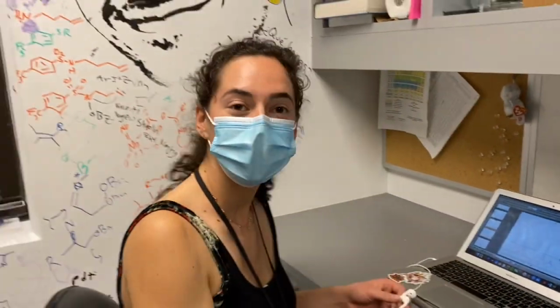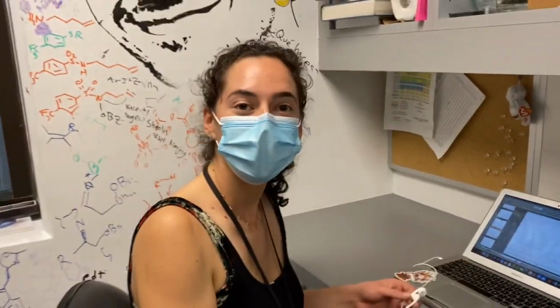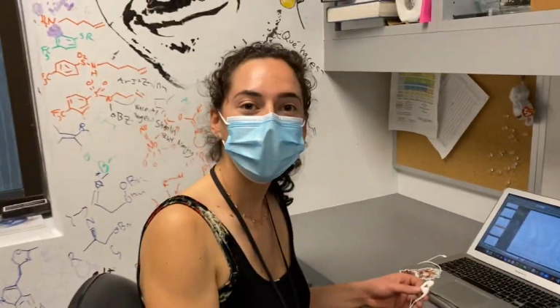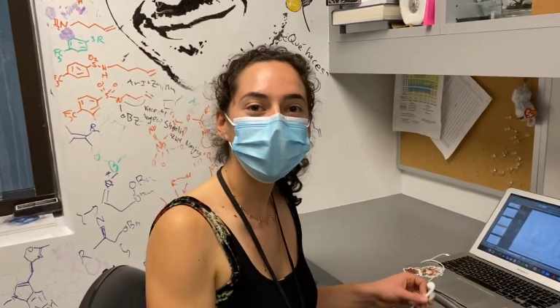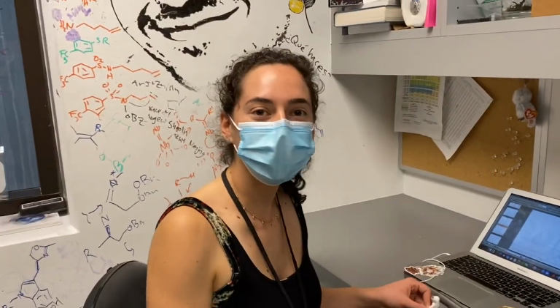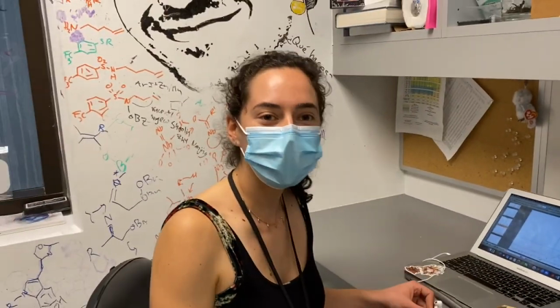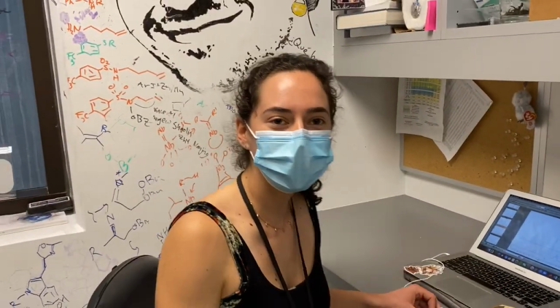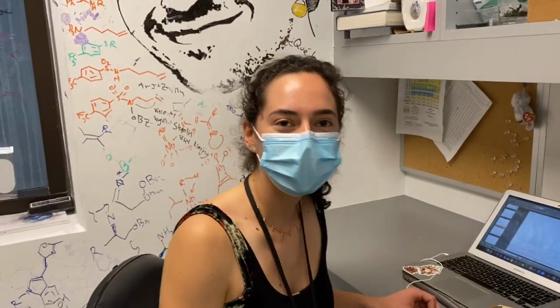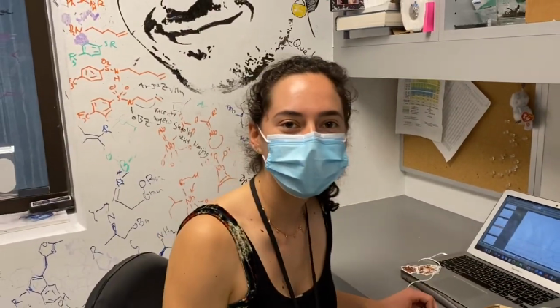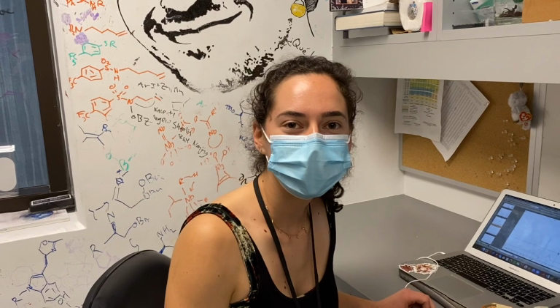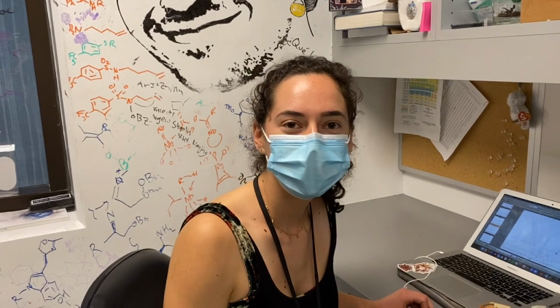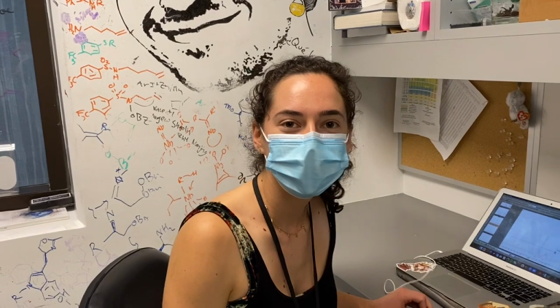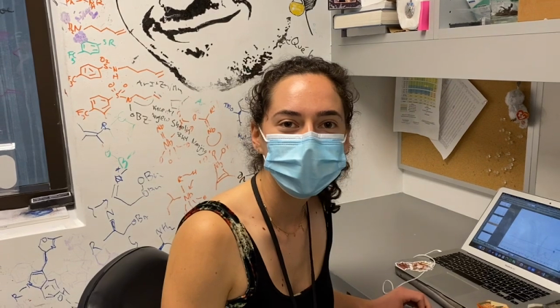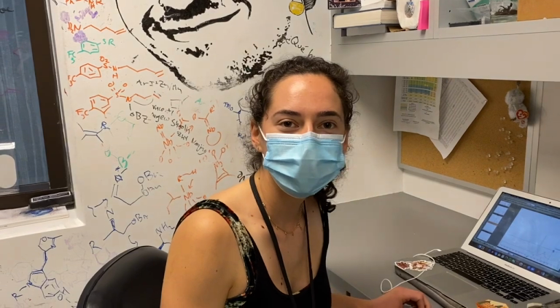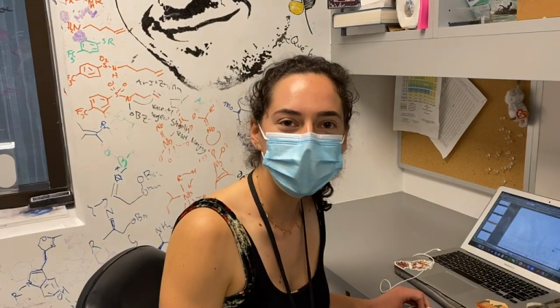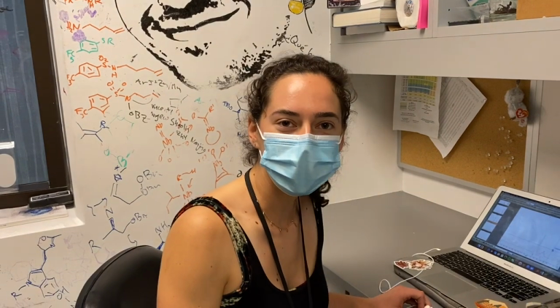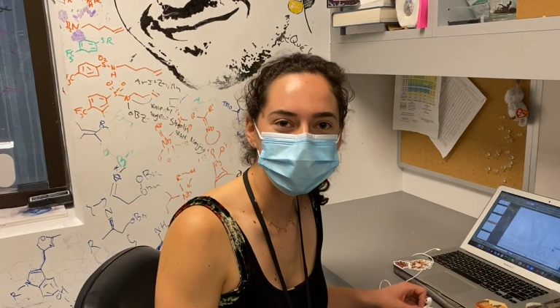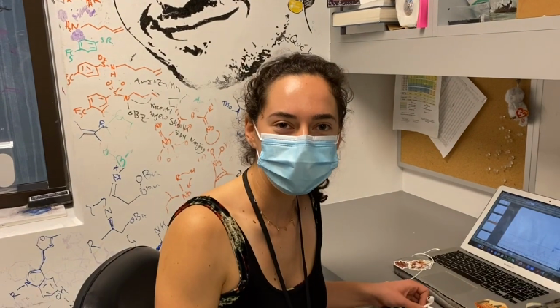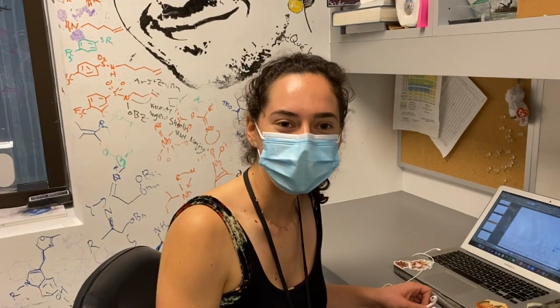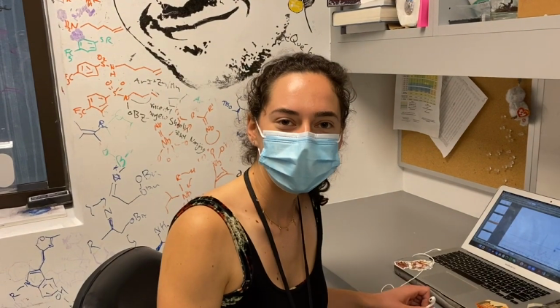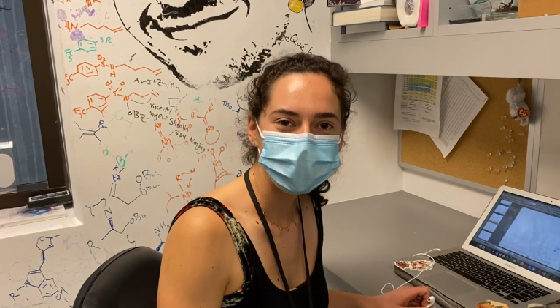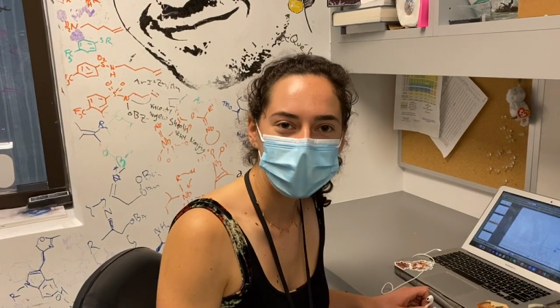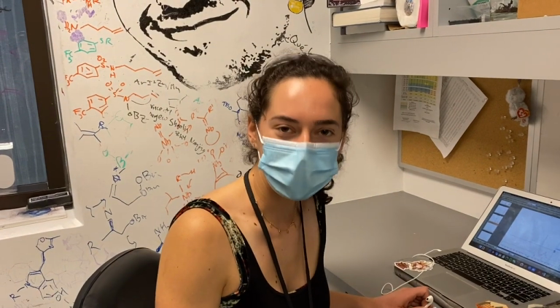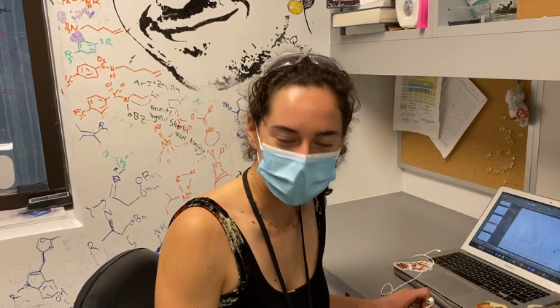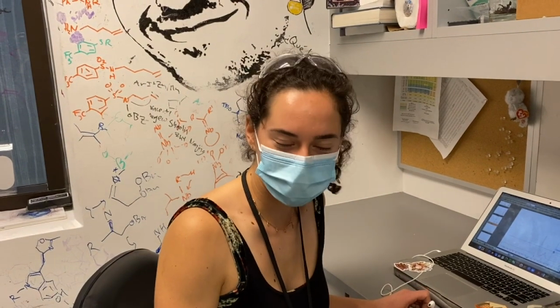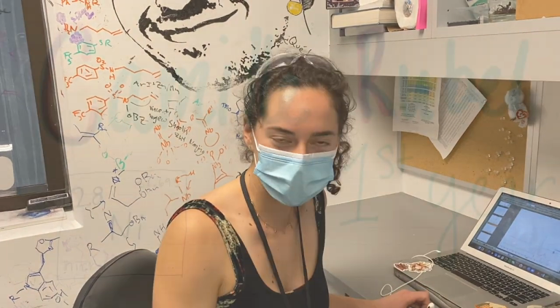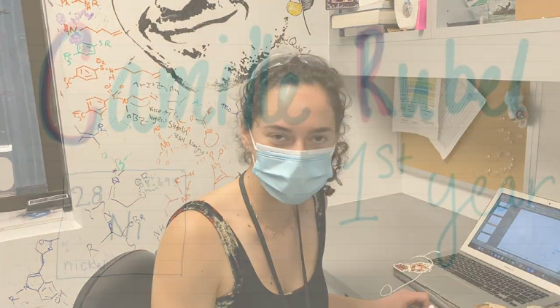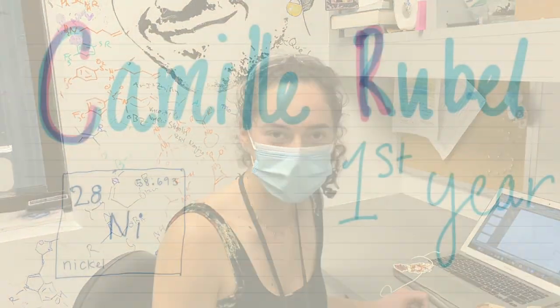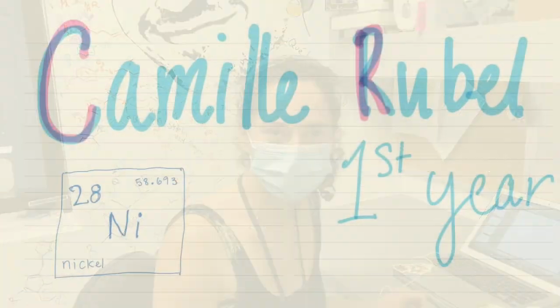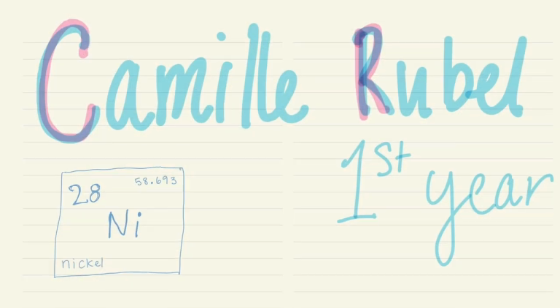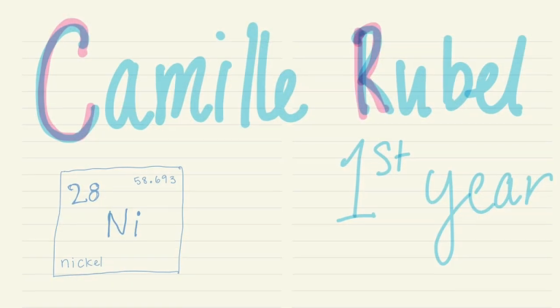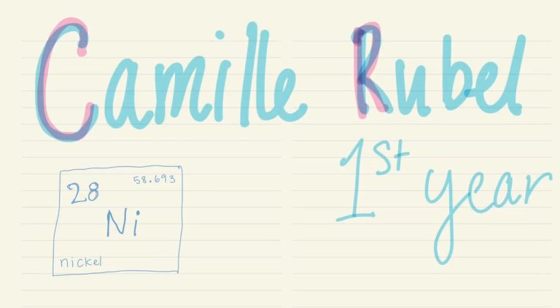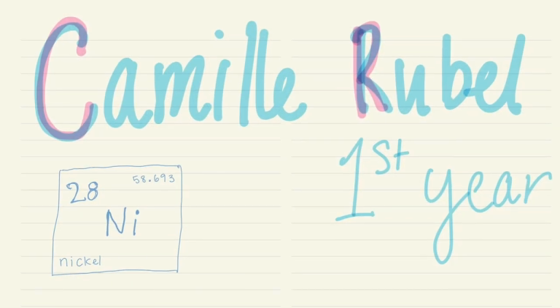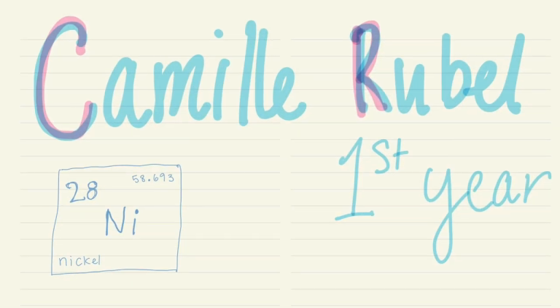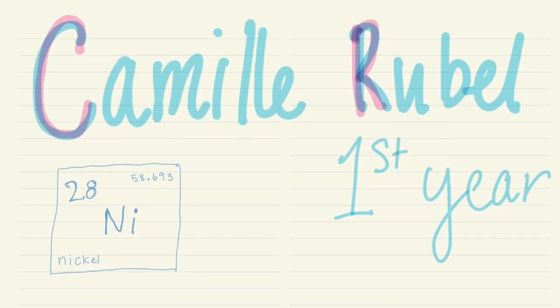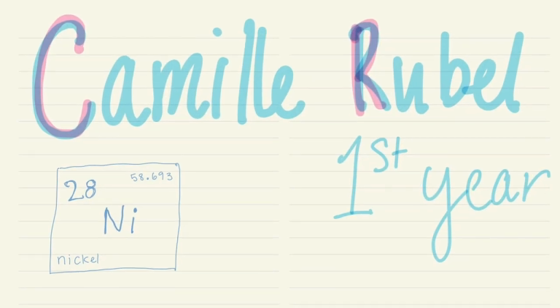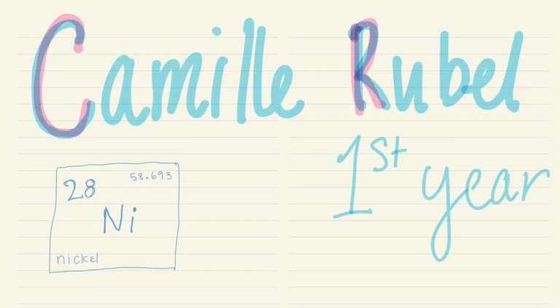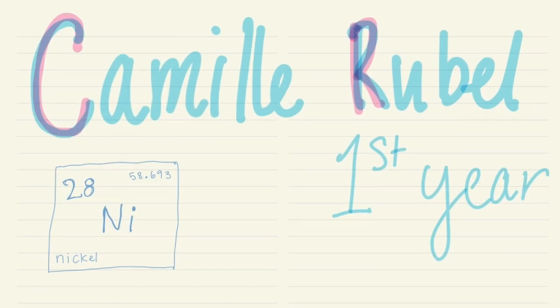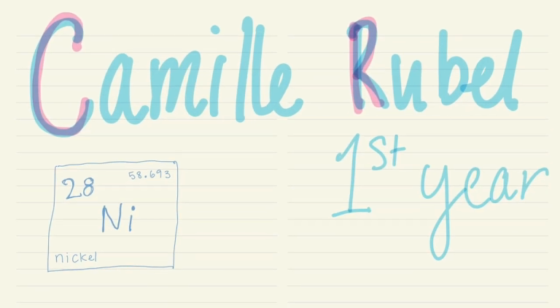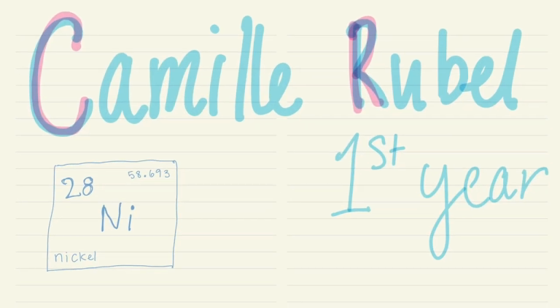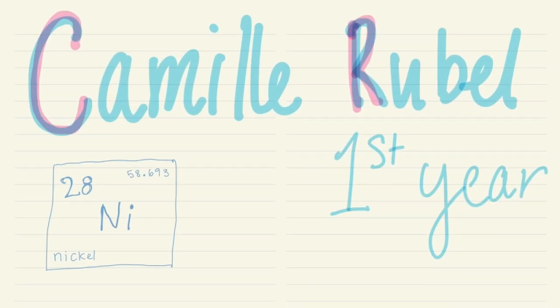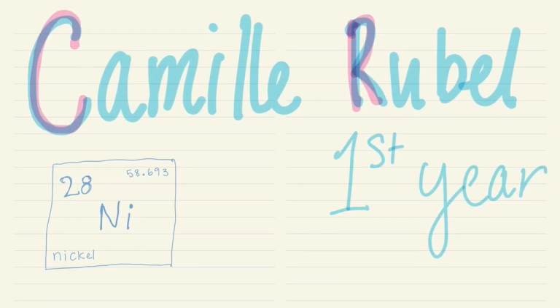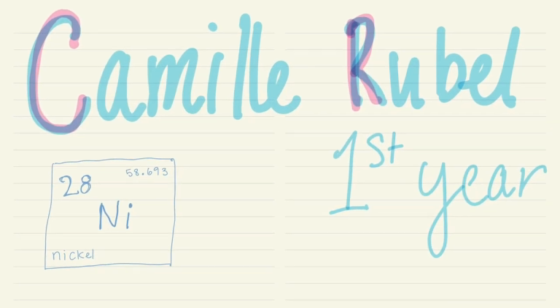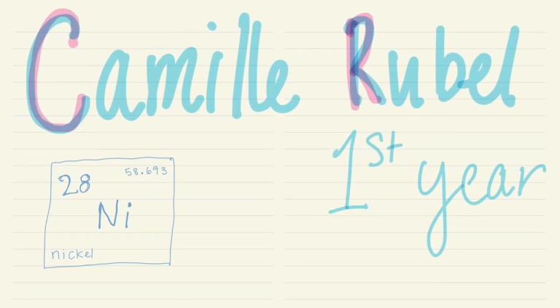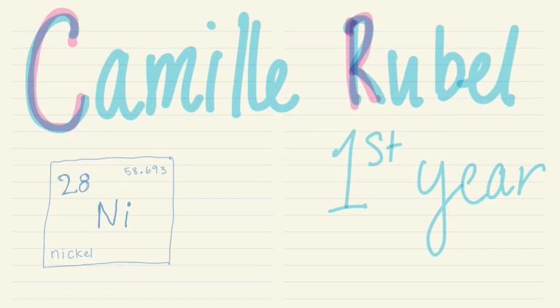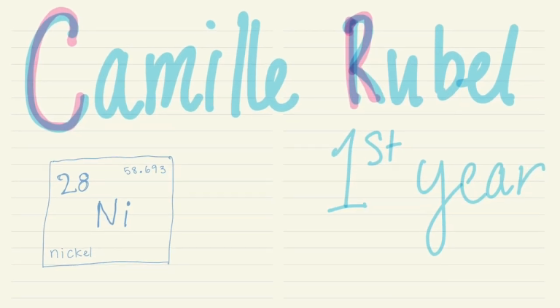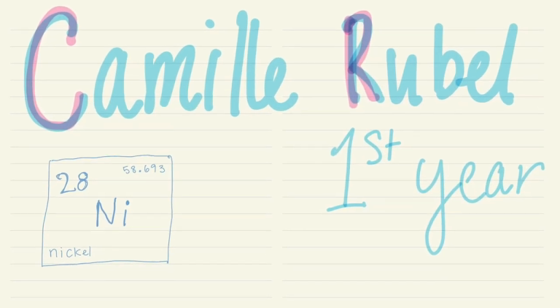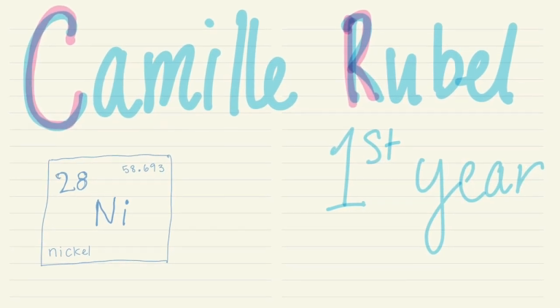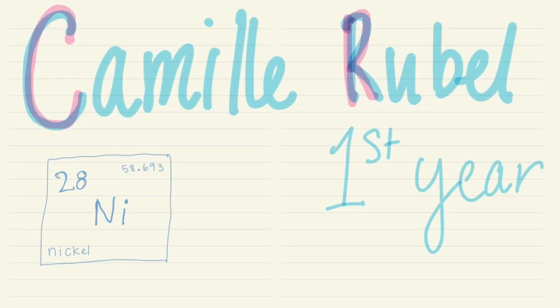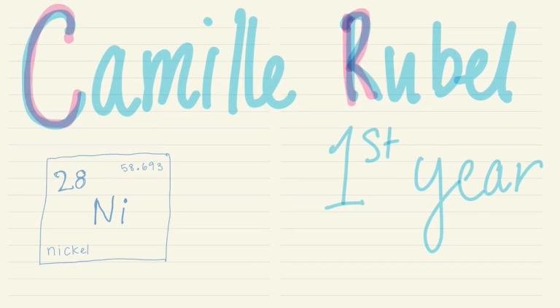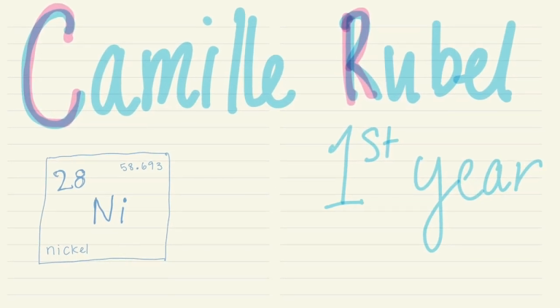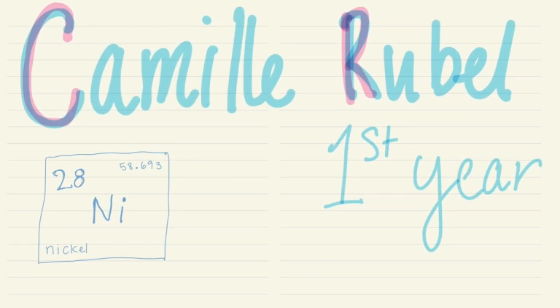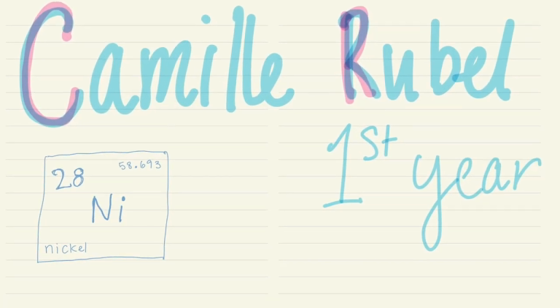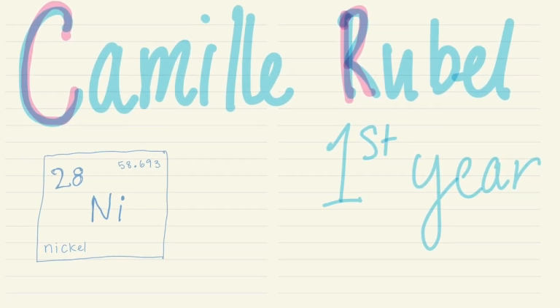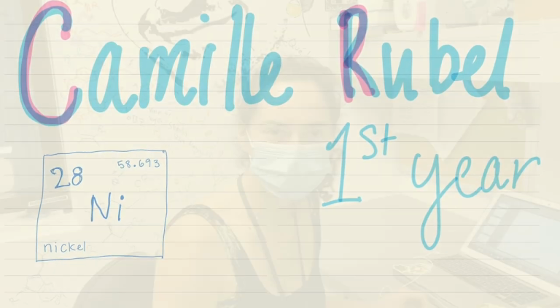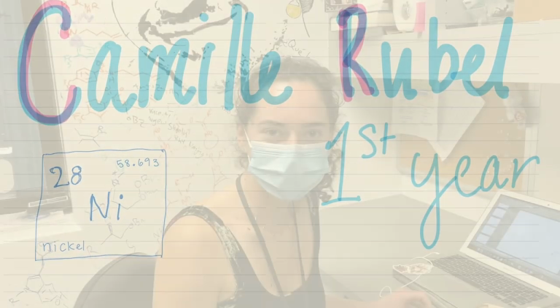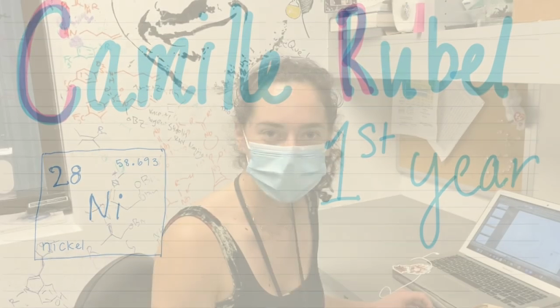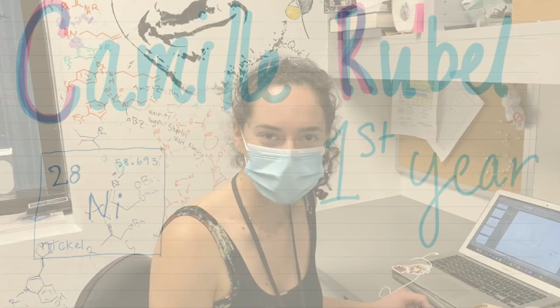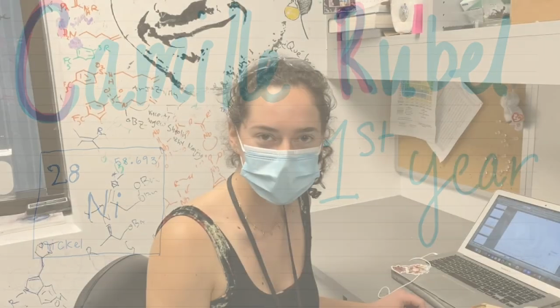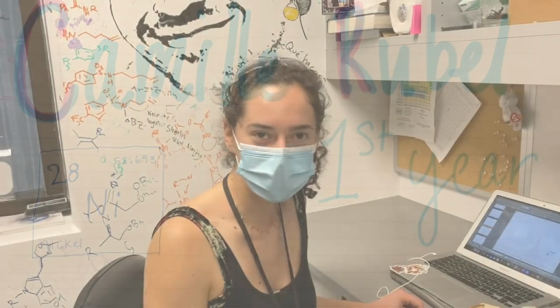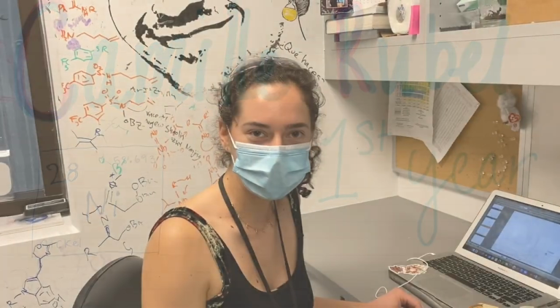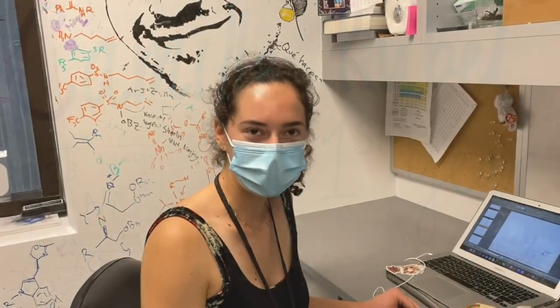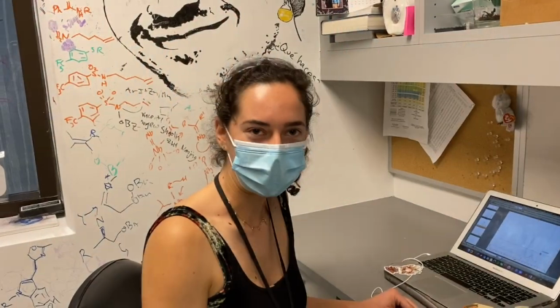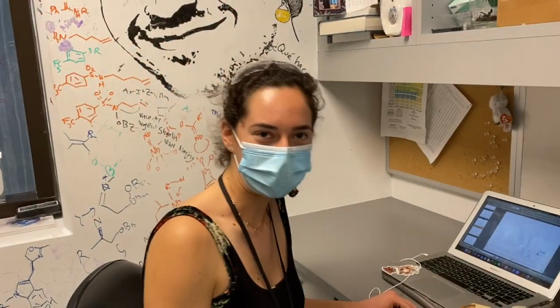Oh hey, welcome. My name is Camille. Let me show you around.